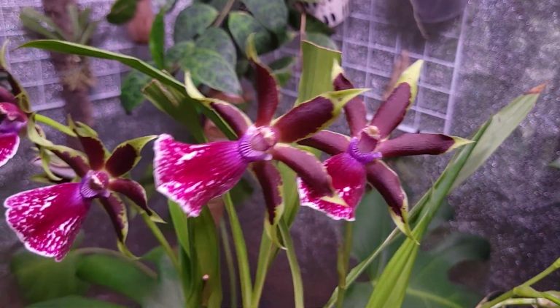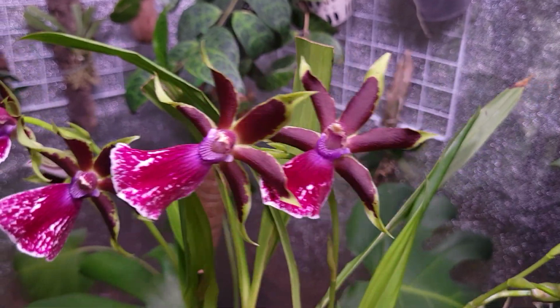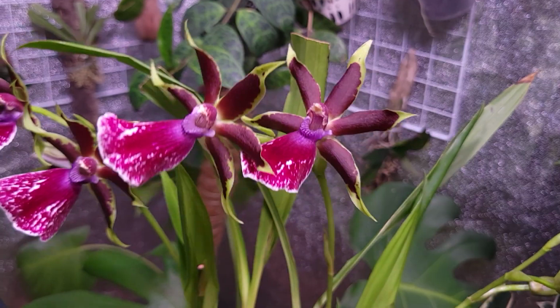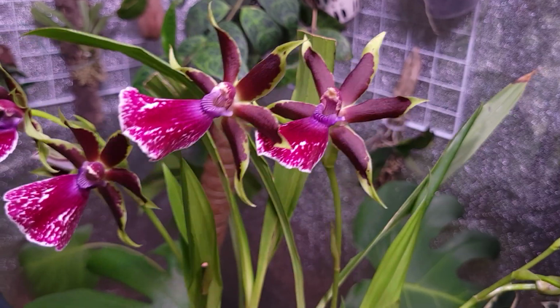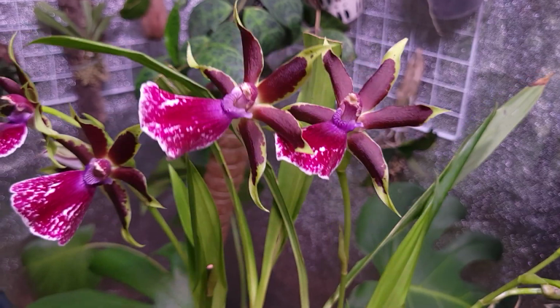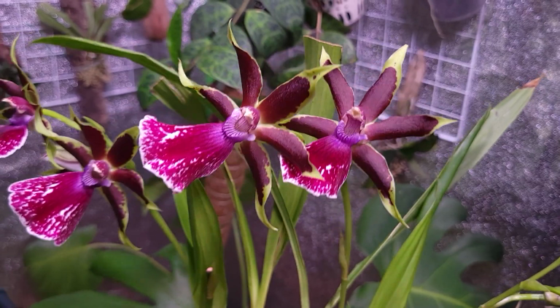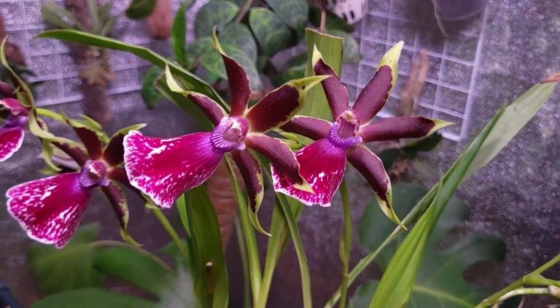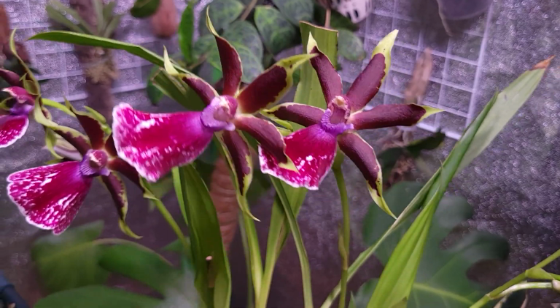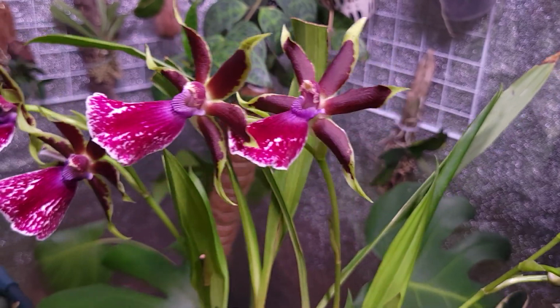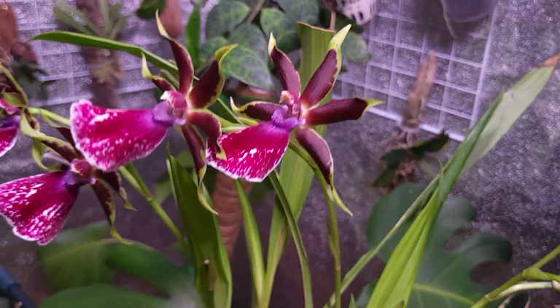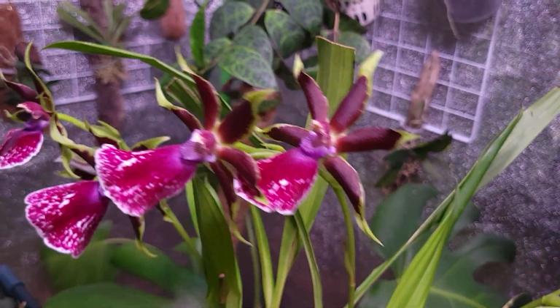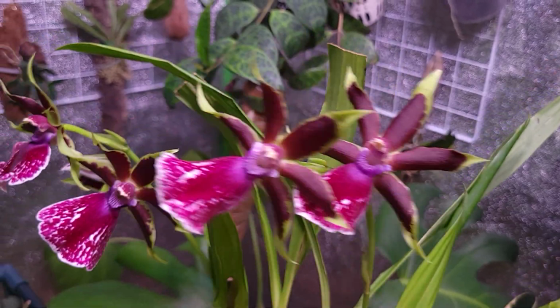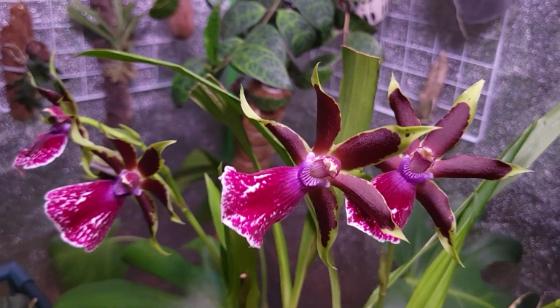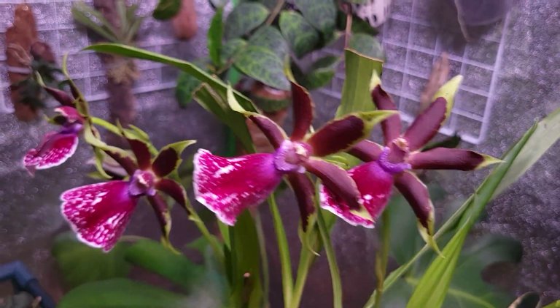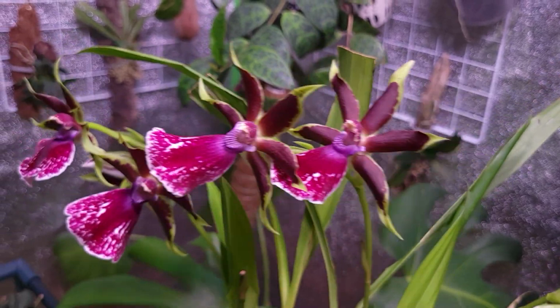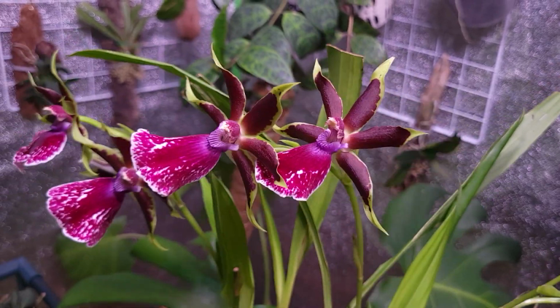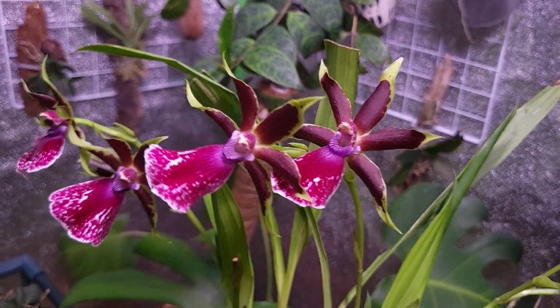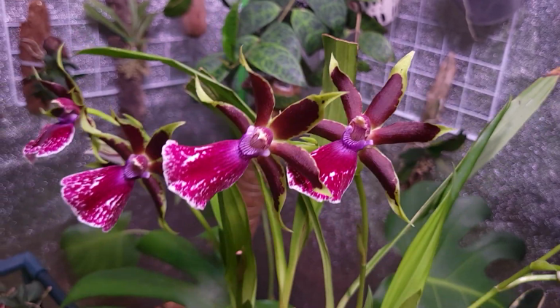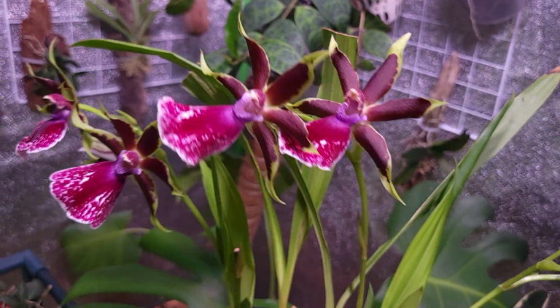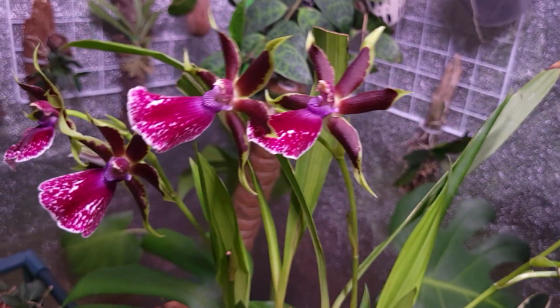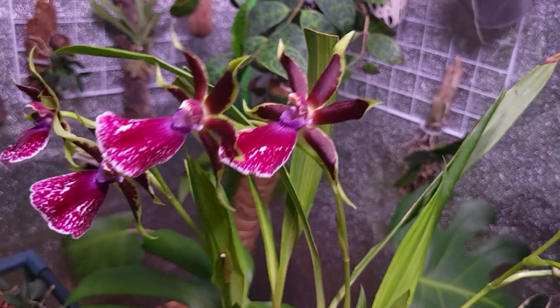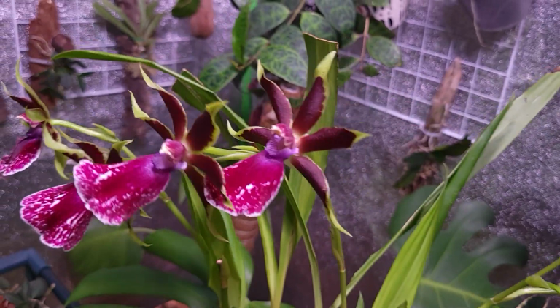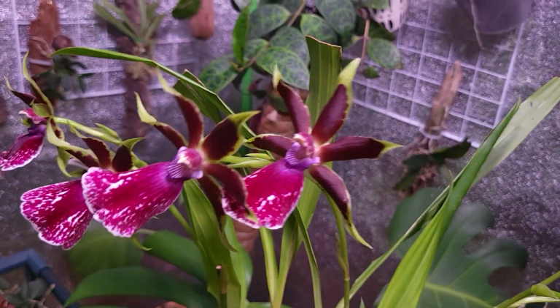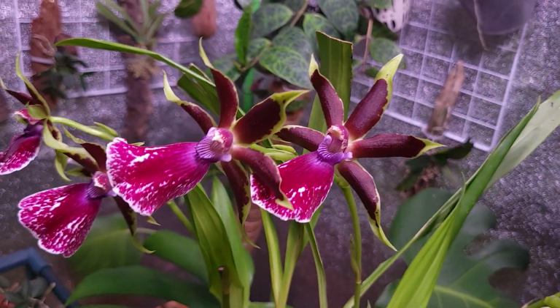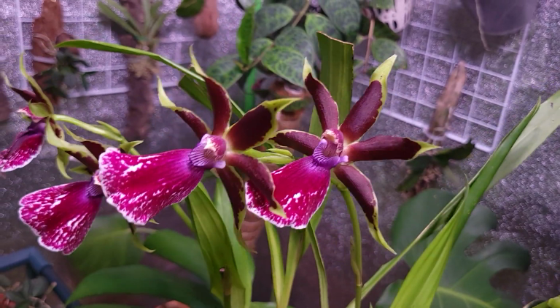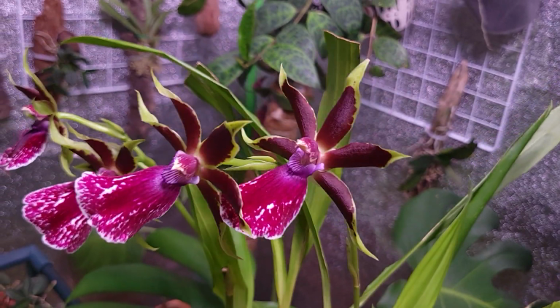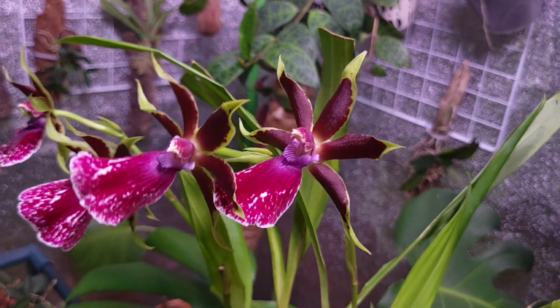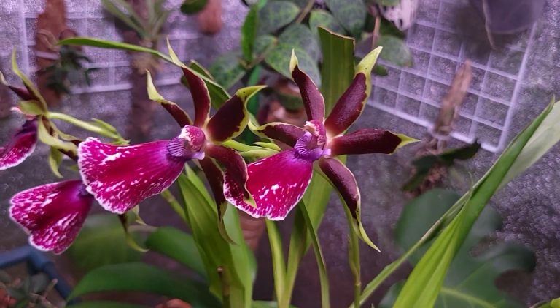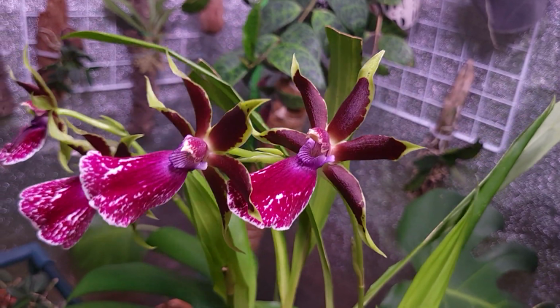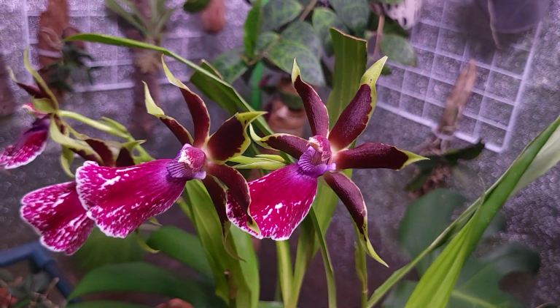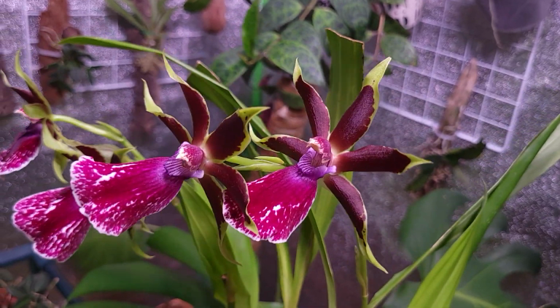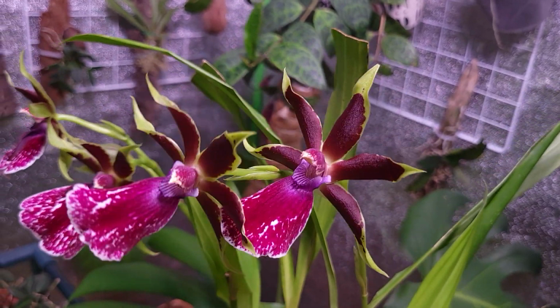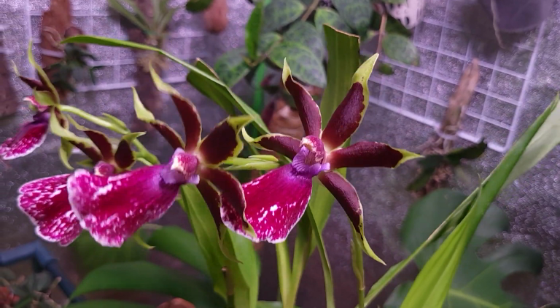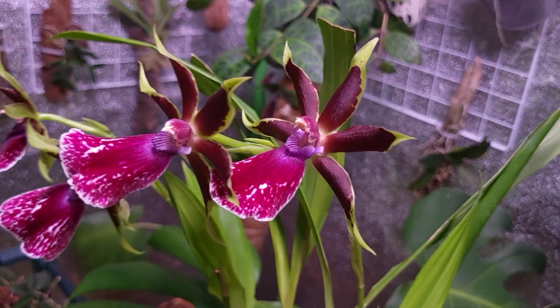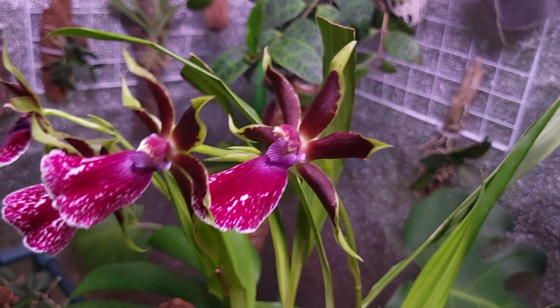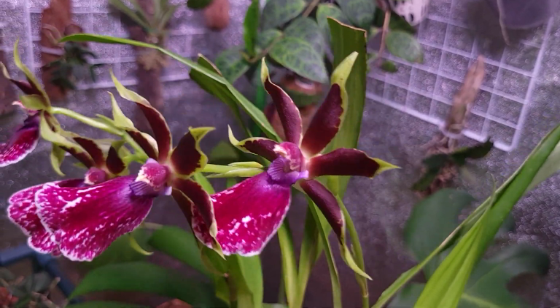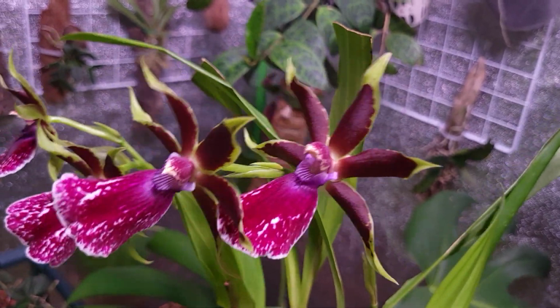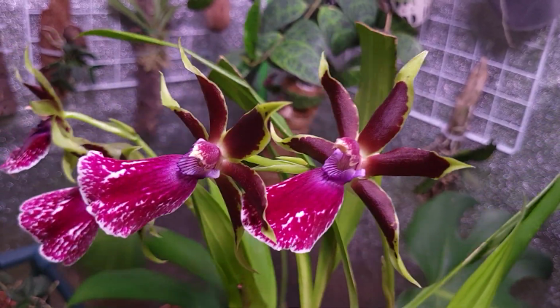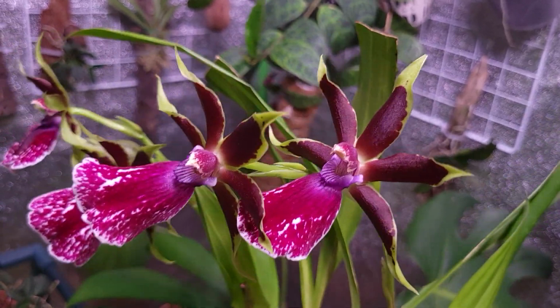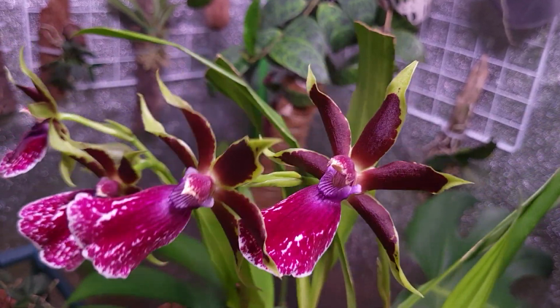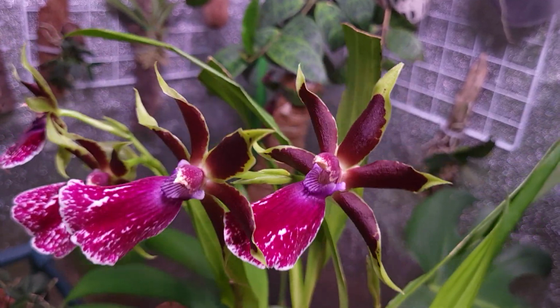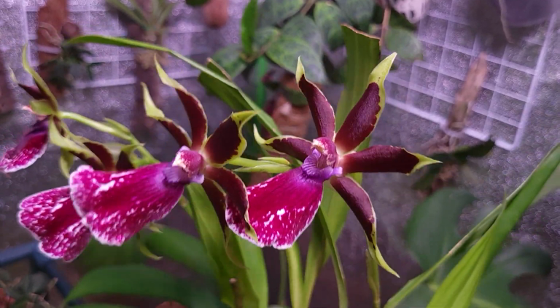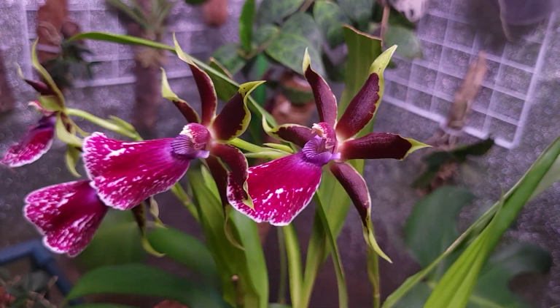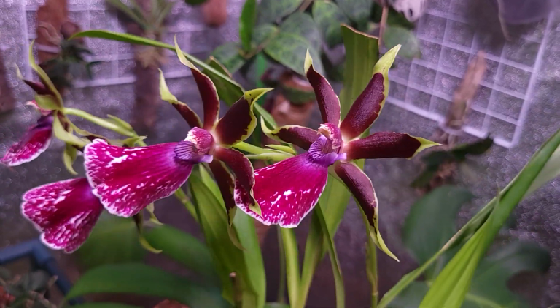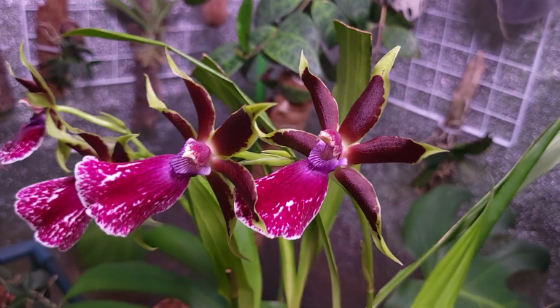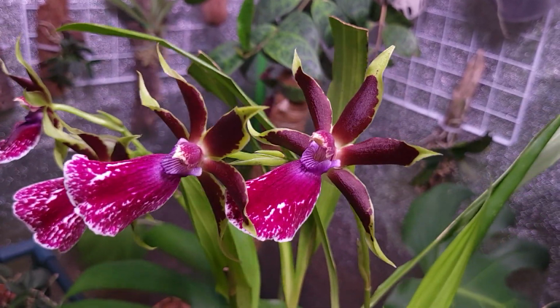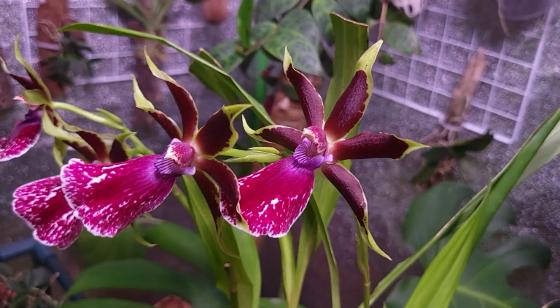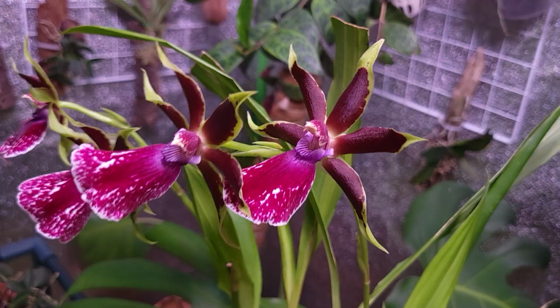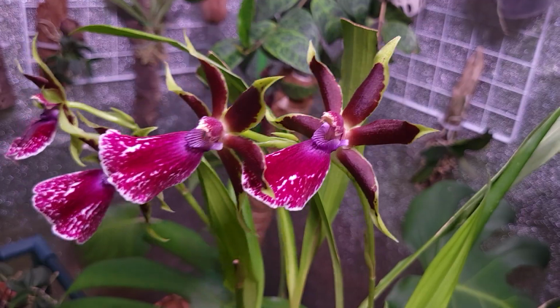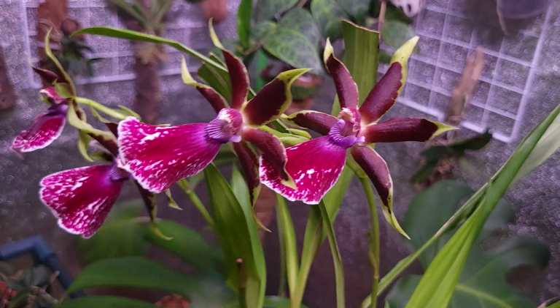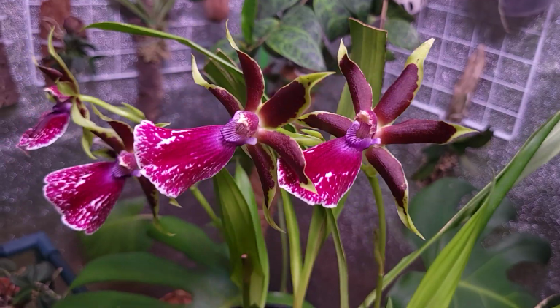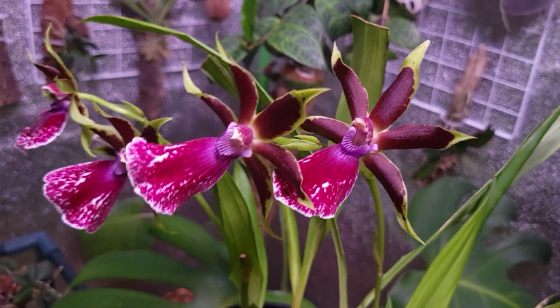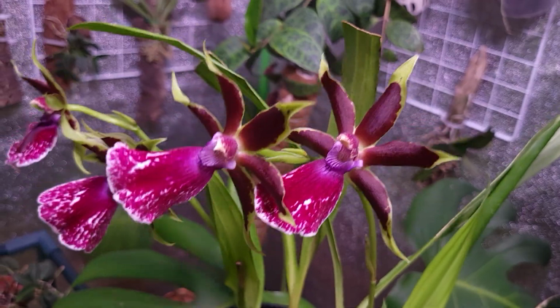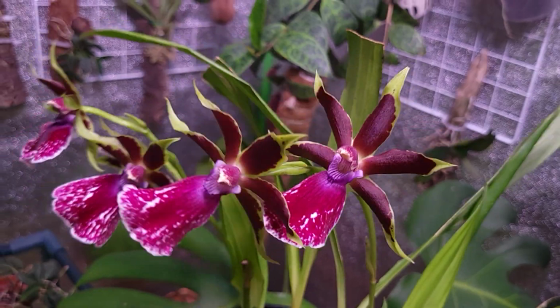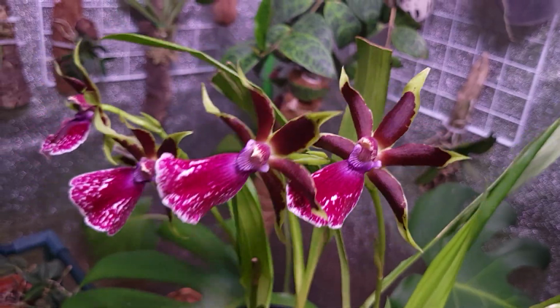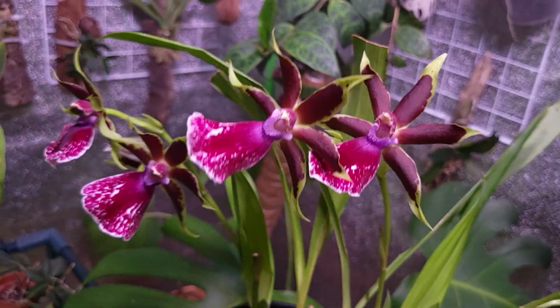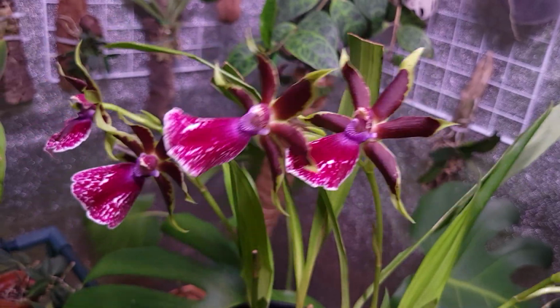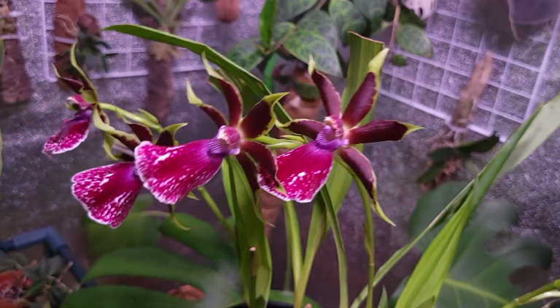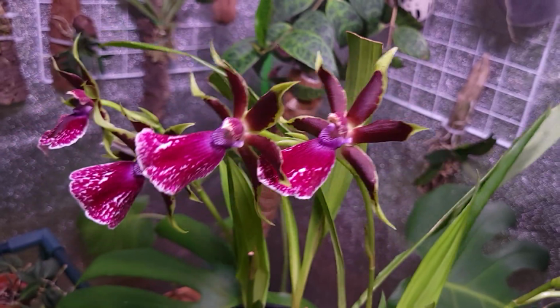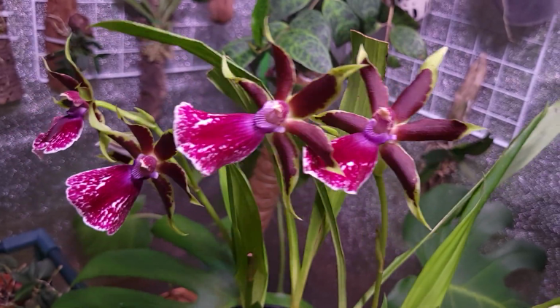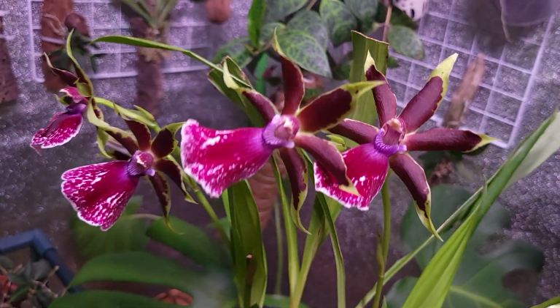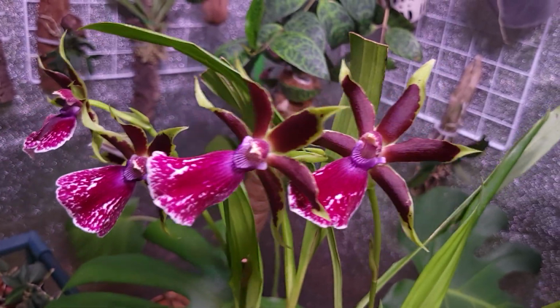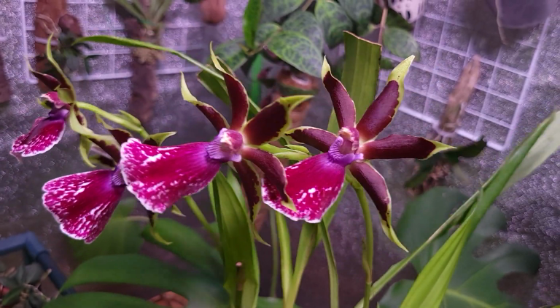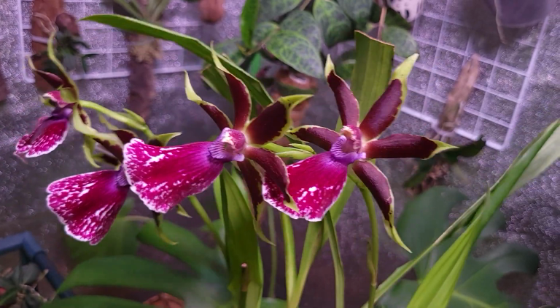Thank you guys for watching this video. Hope you enjoyed this orchid as much as I do, and see you in the next video.